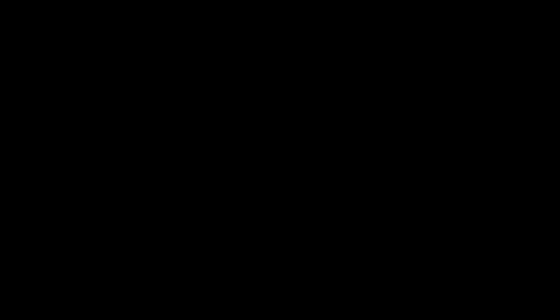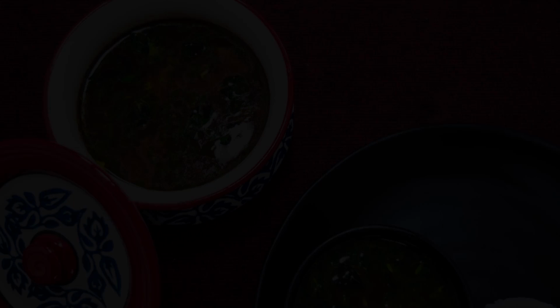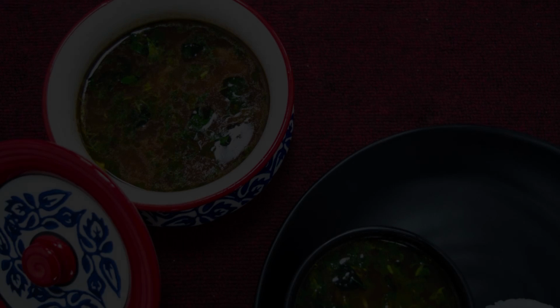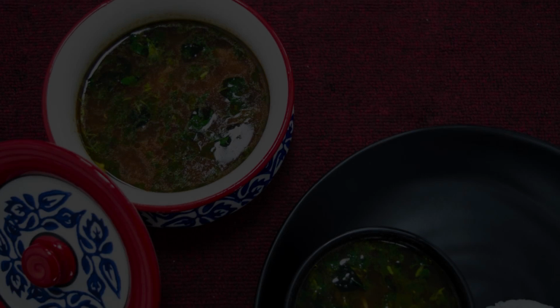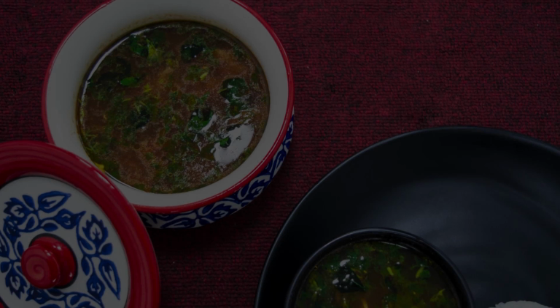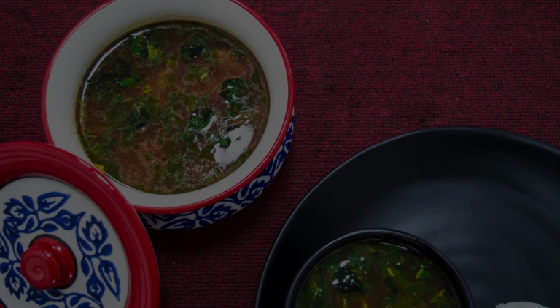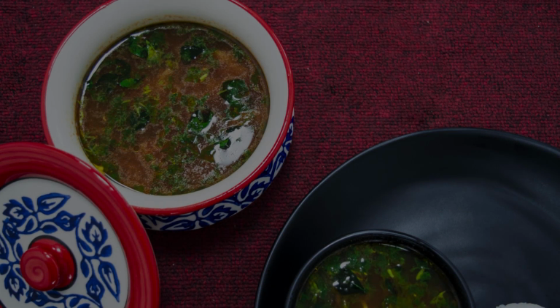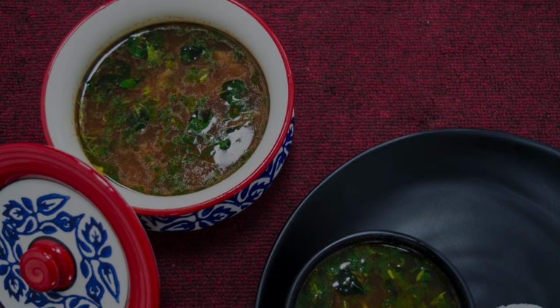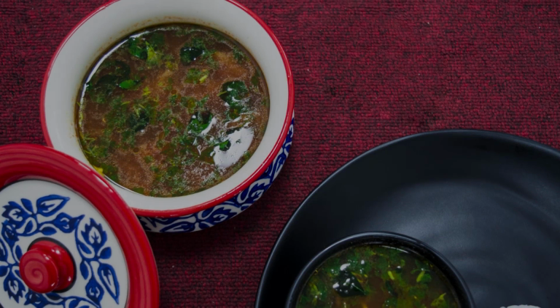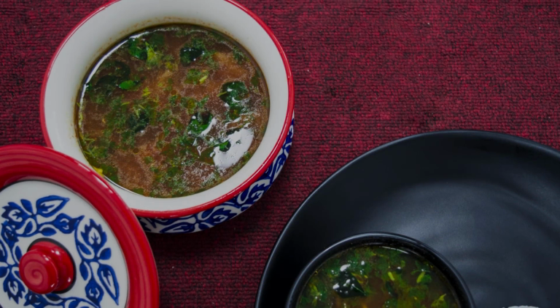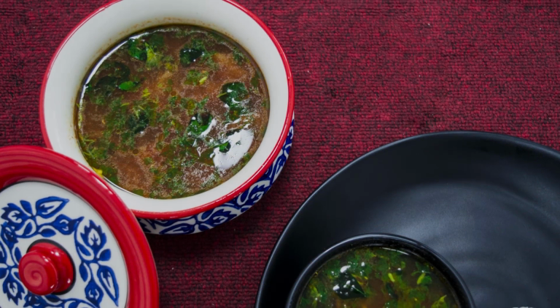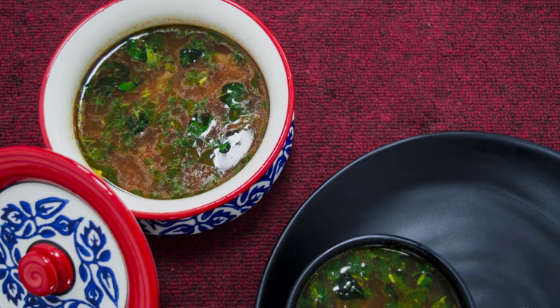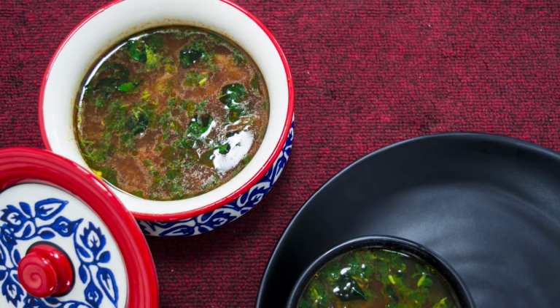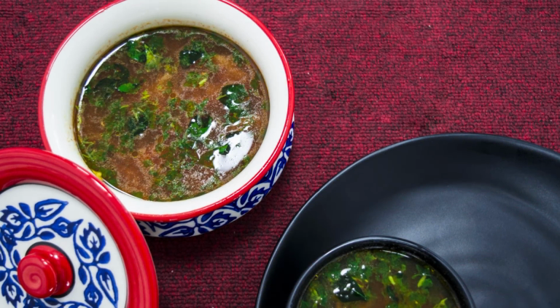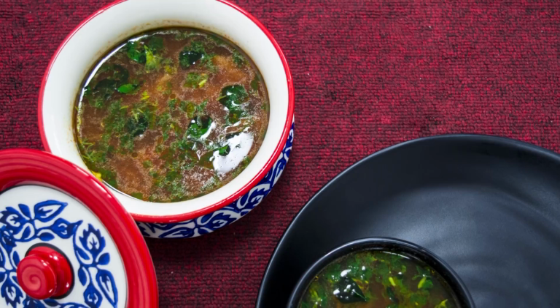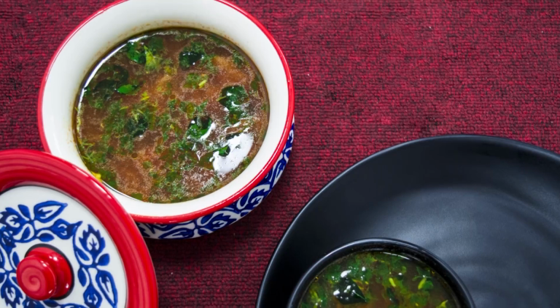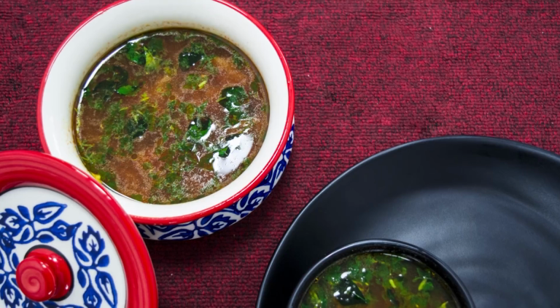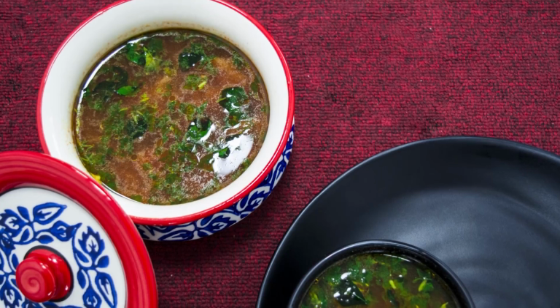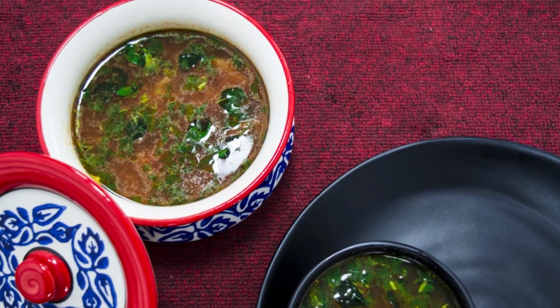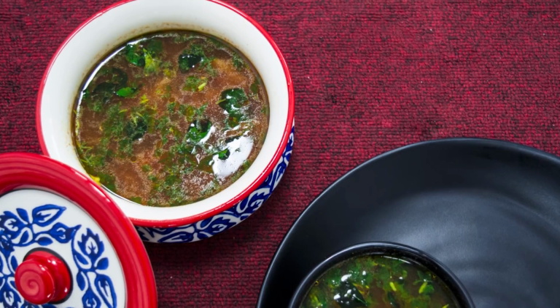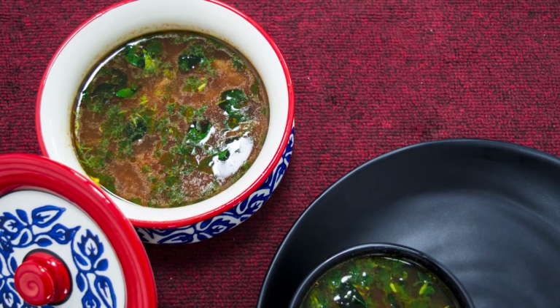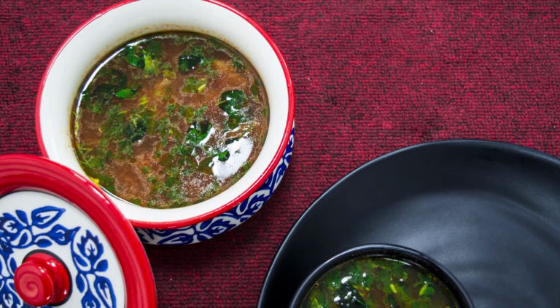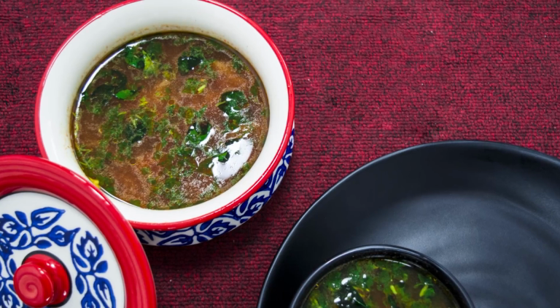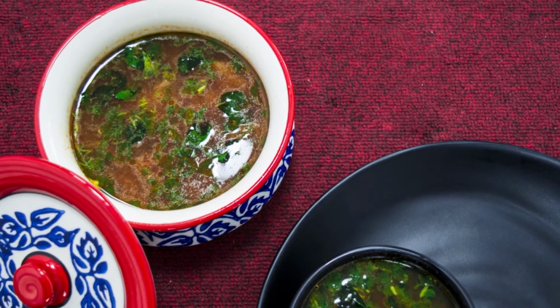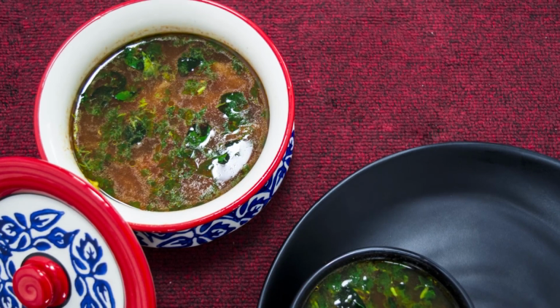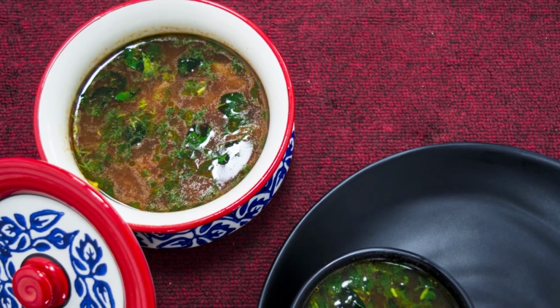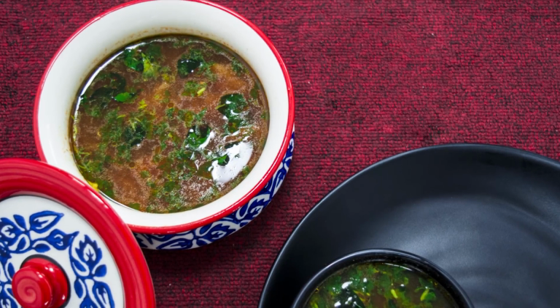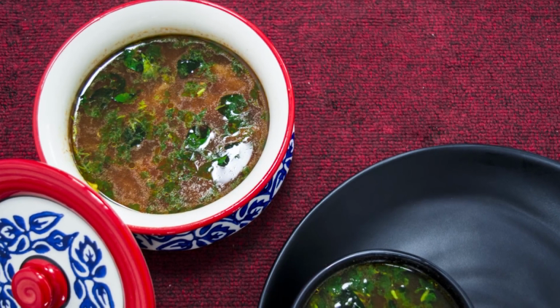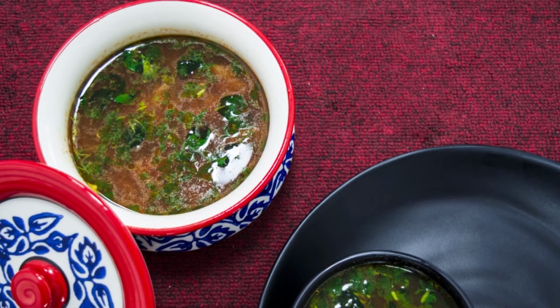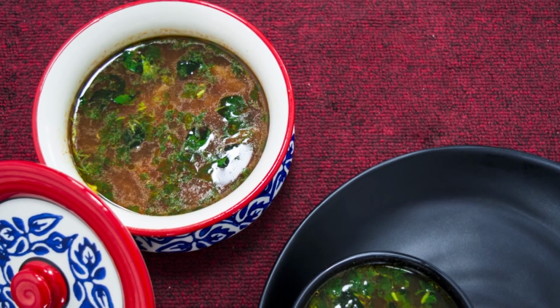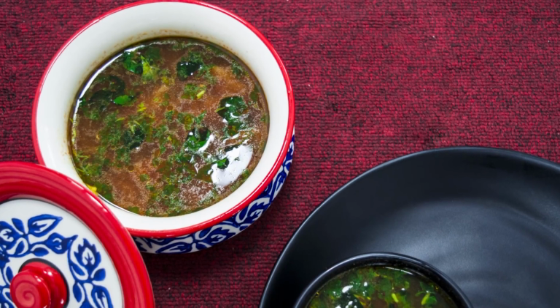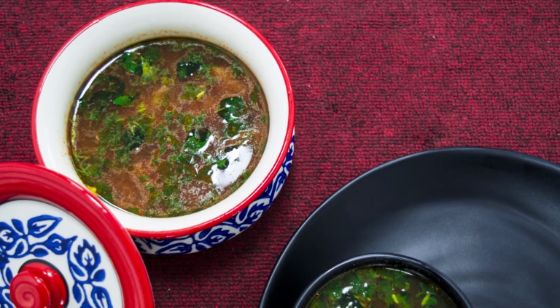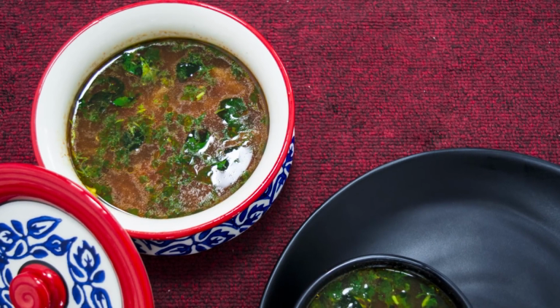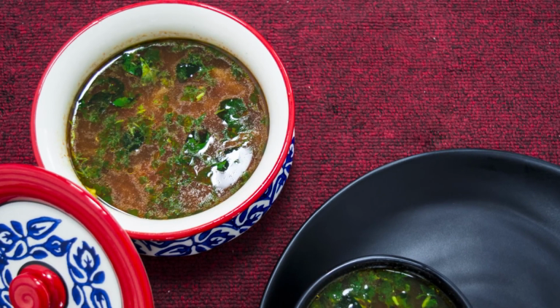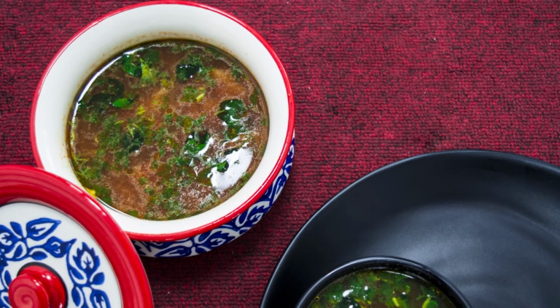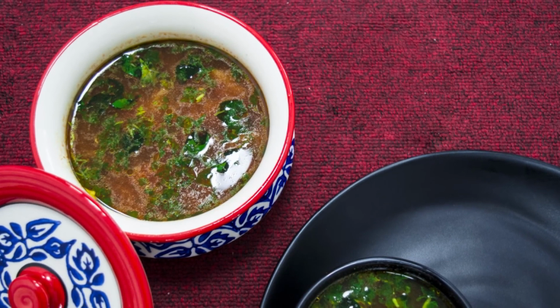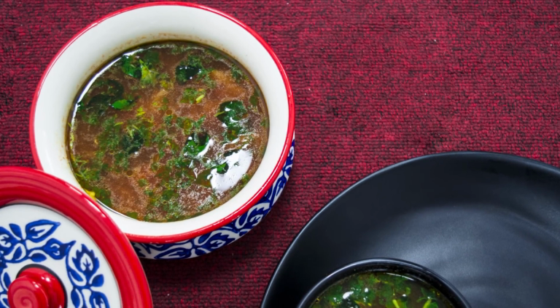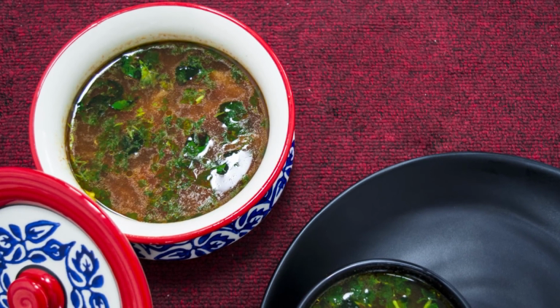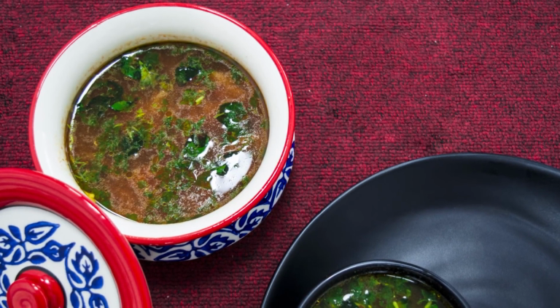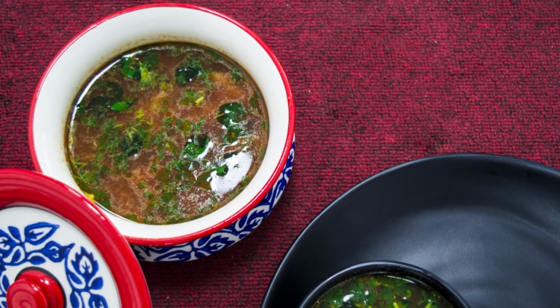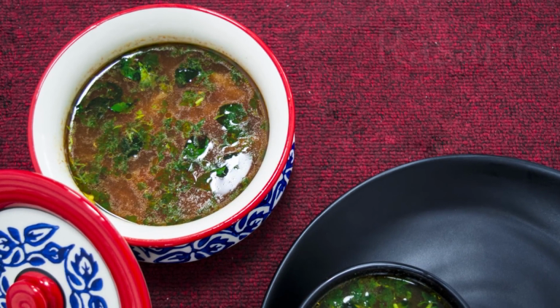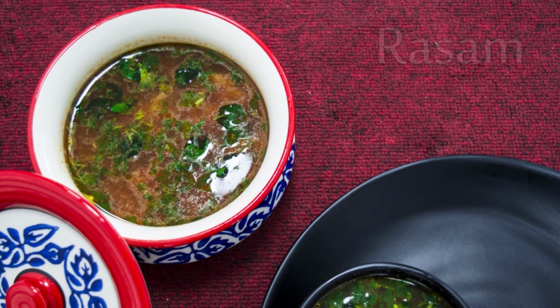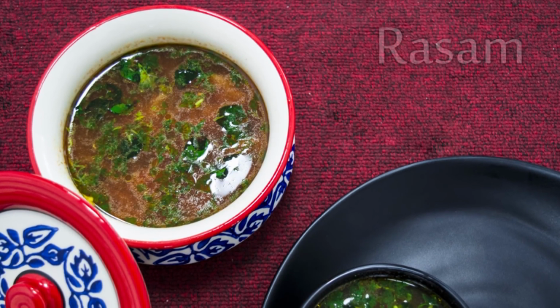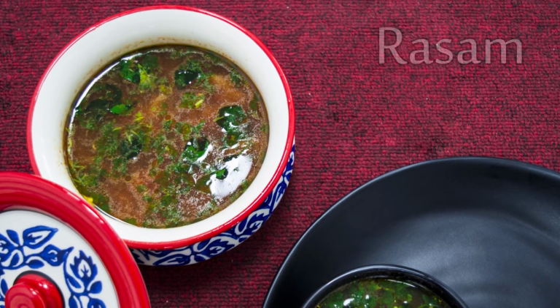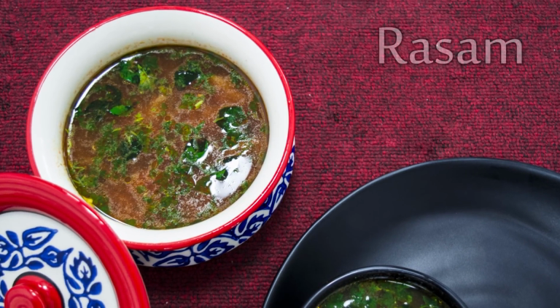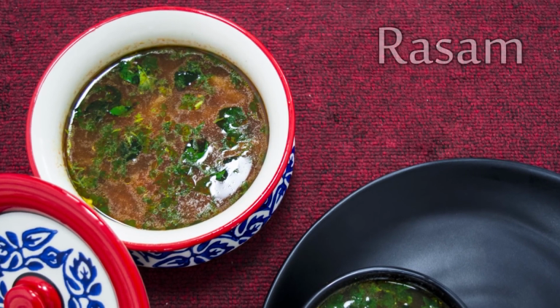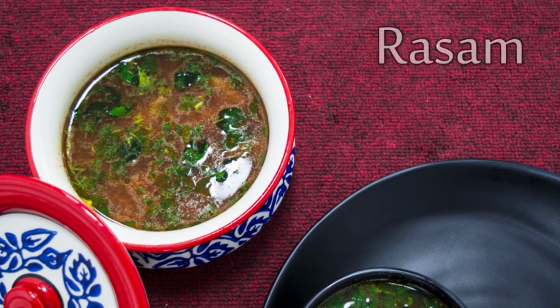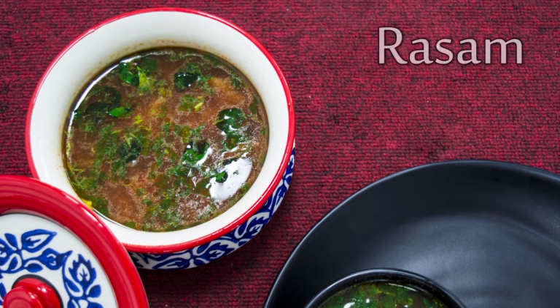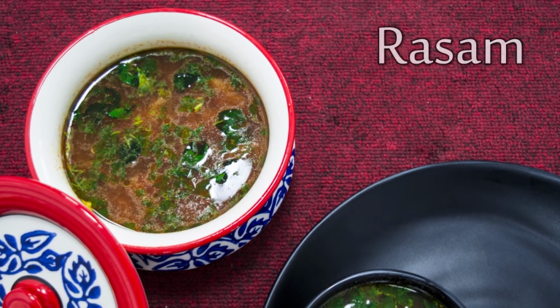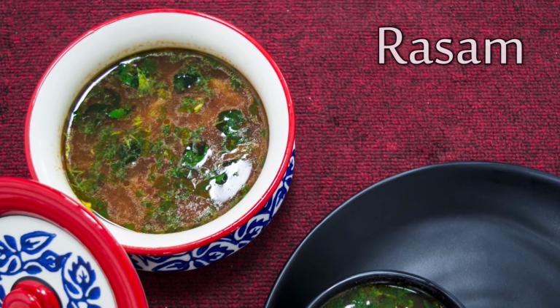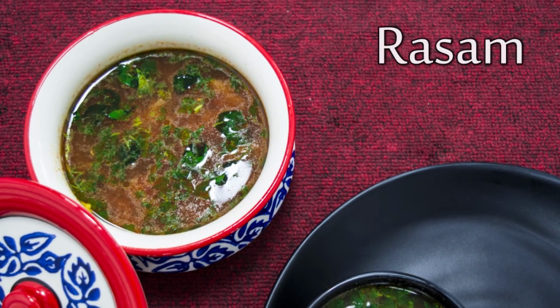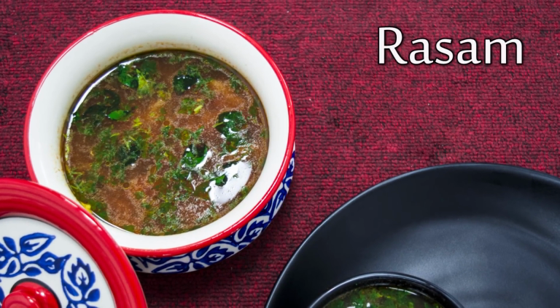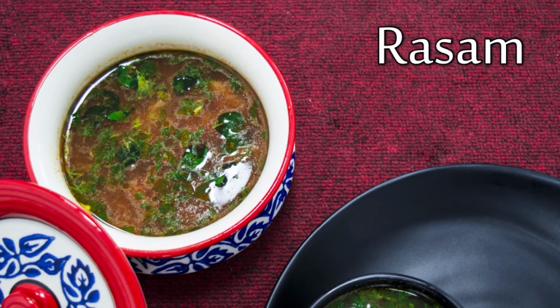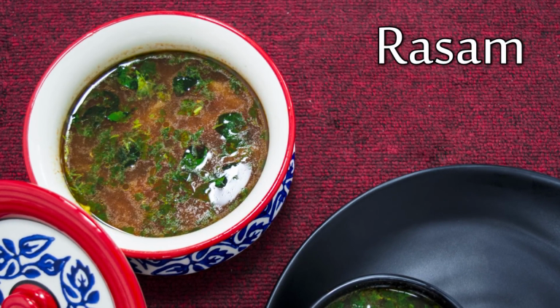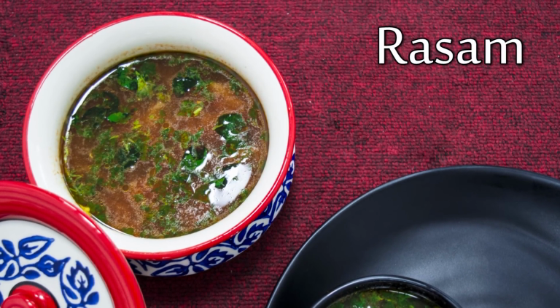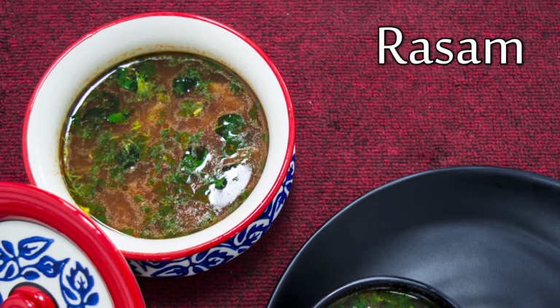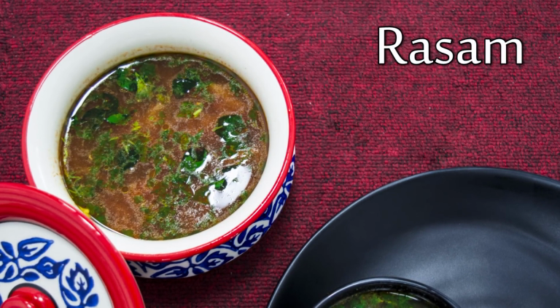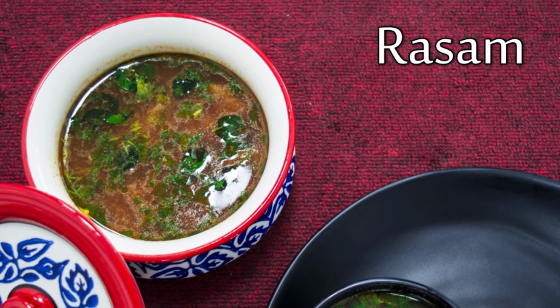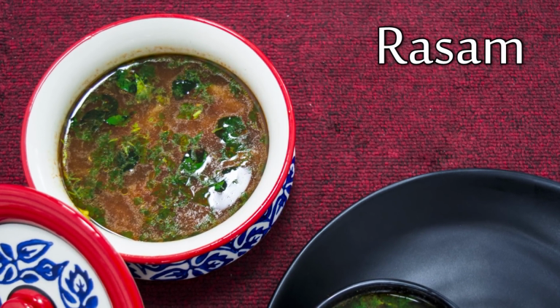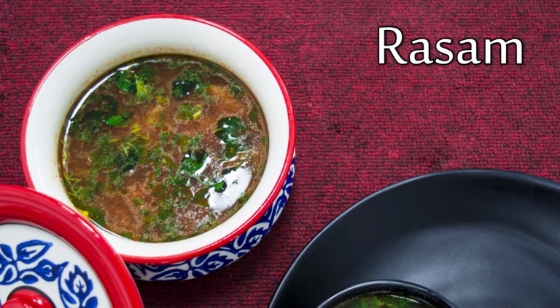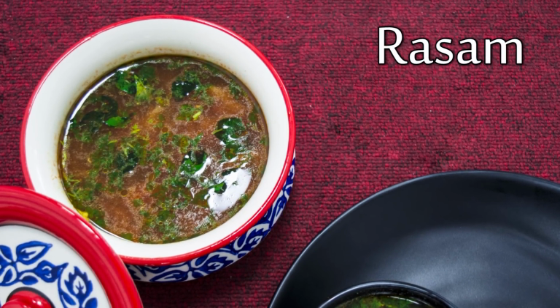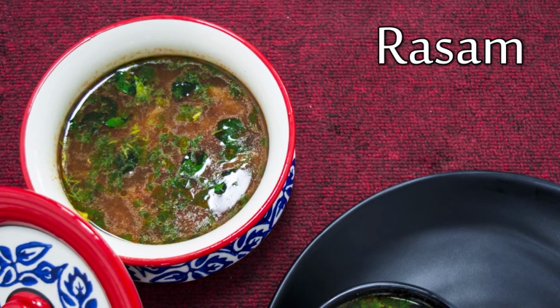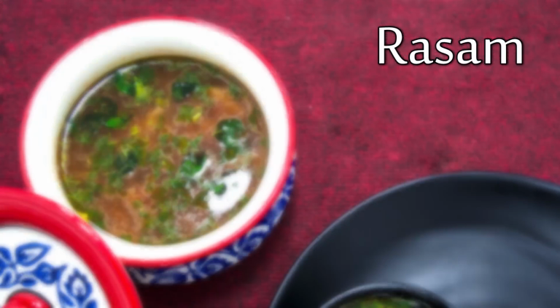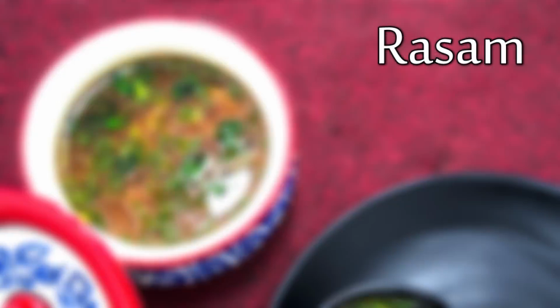Hello everyone, you are watching Bold Sky and today we are going to prepare Rasam. So let's begin.